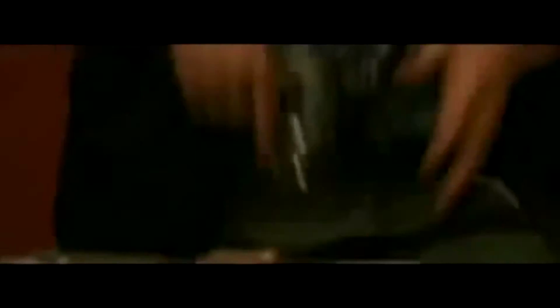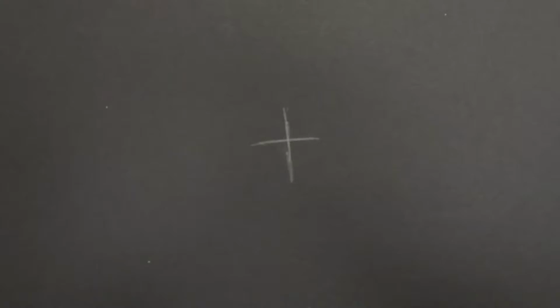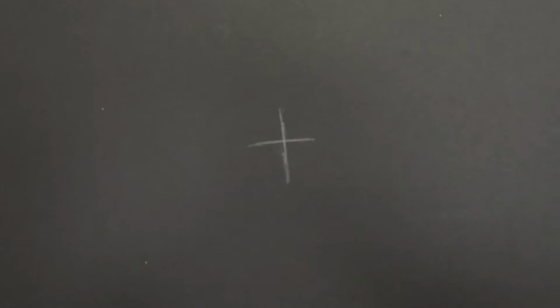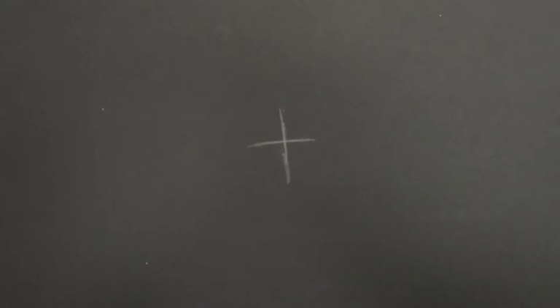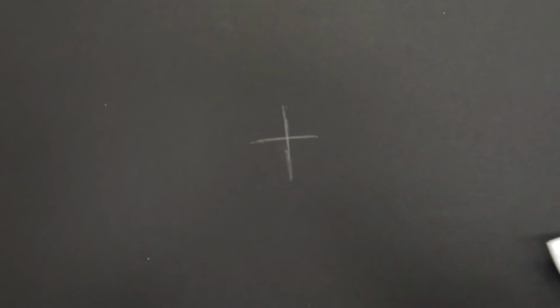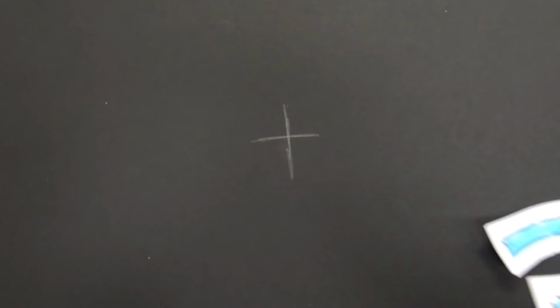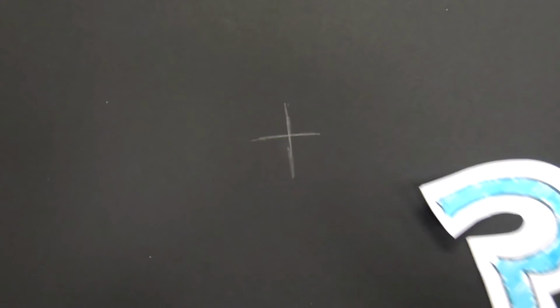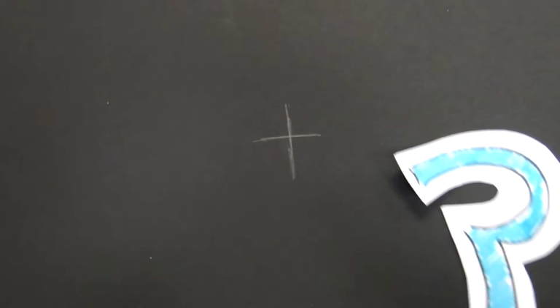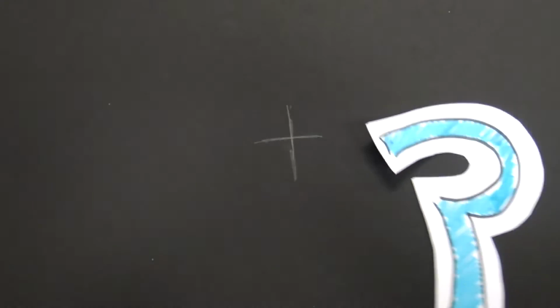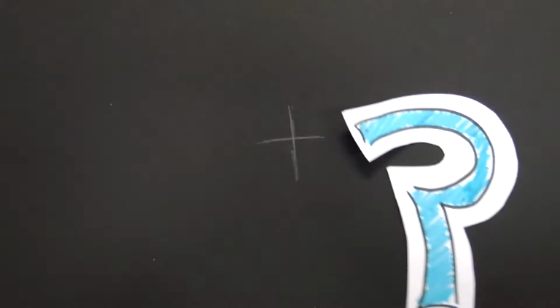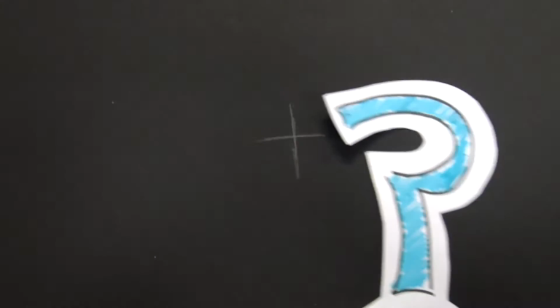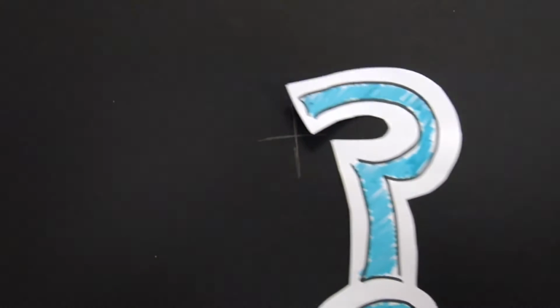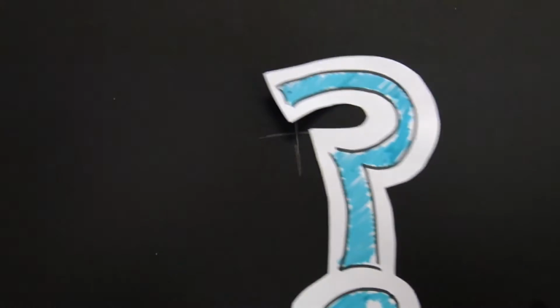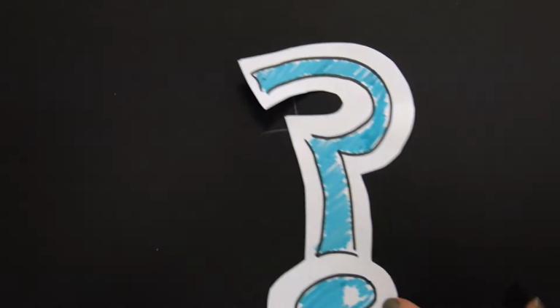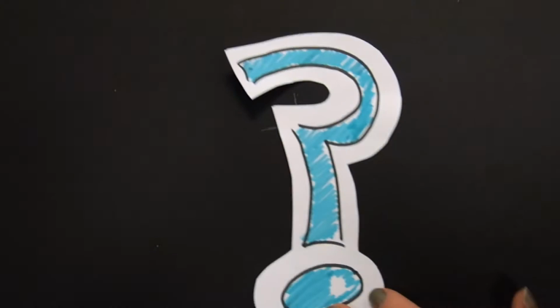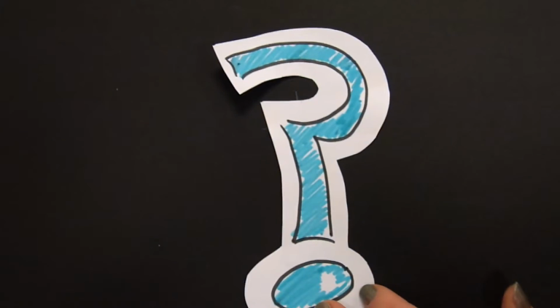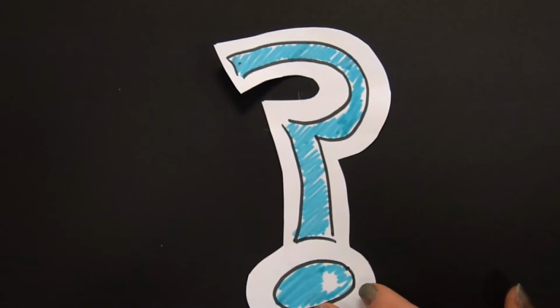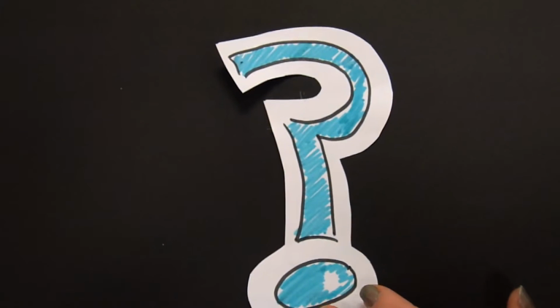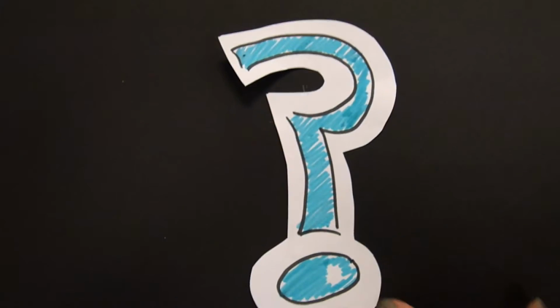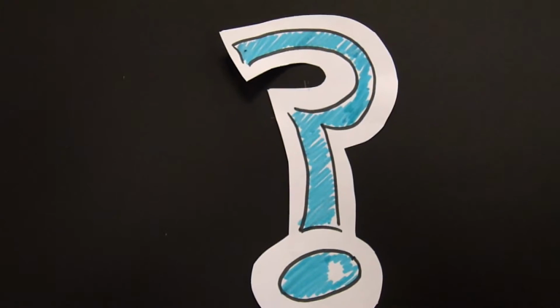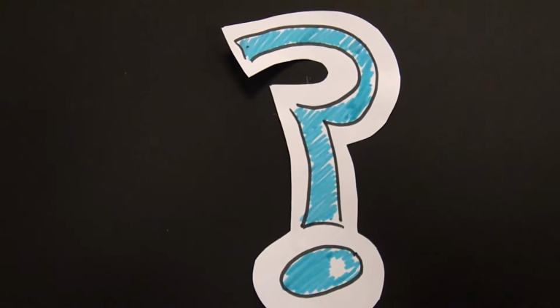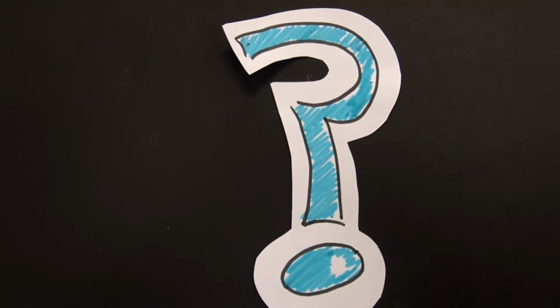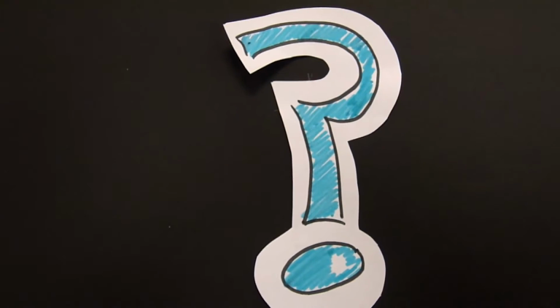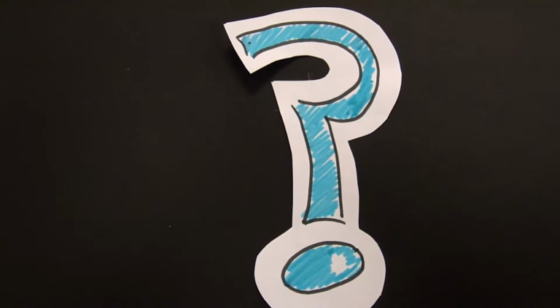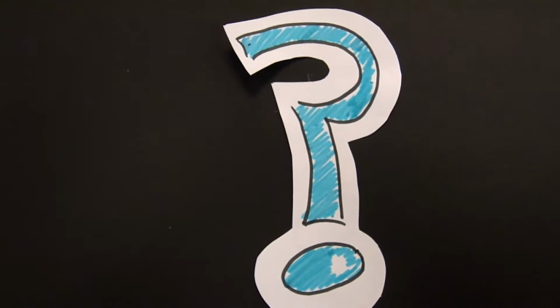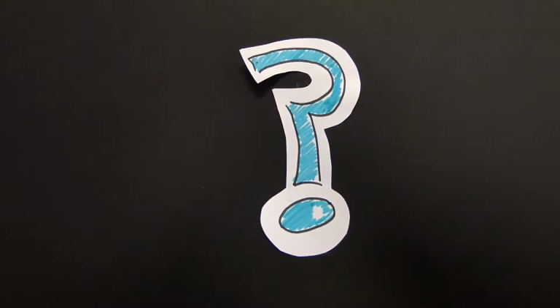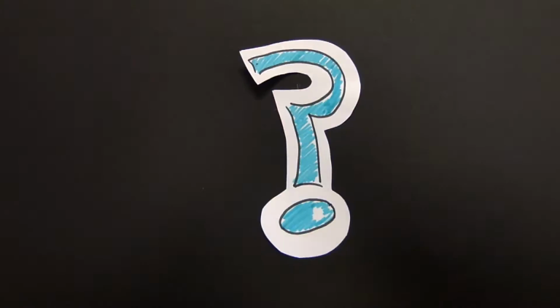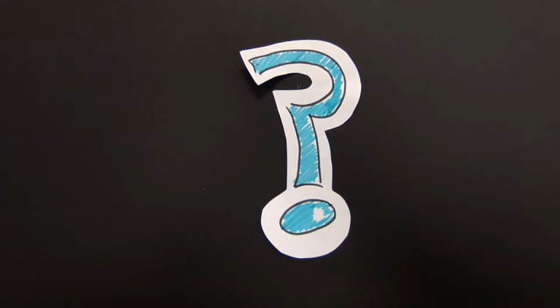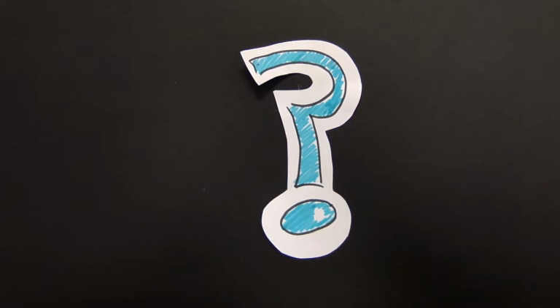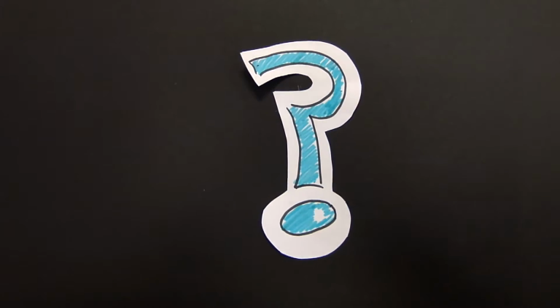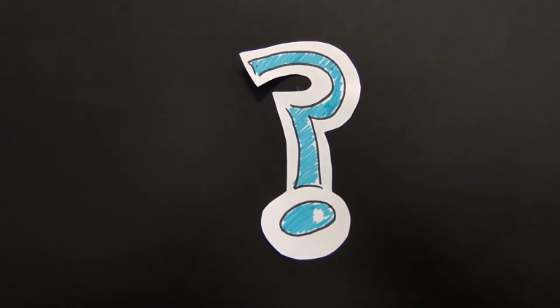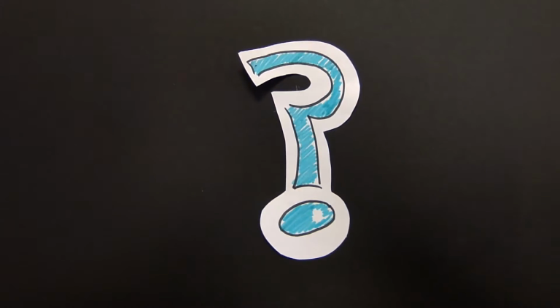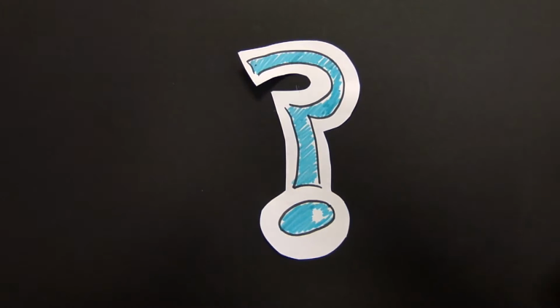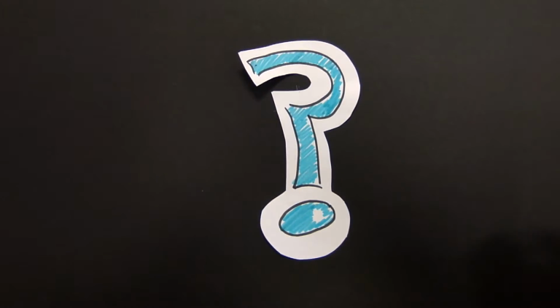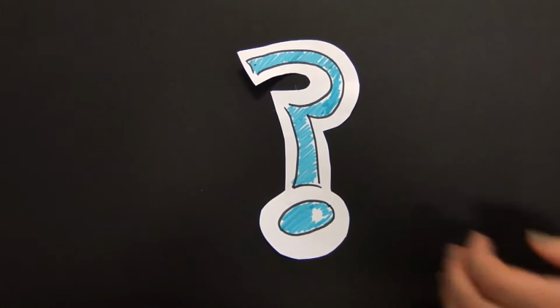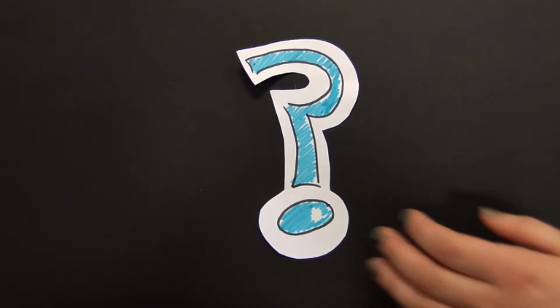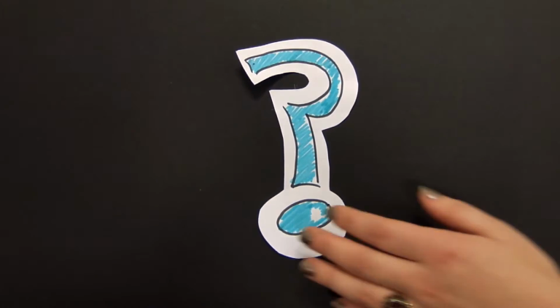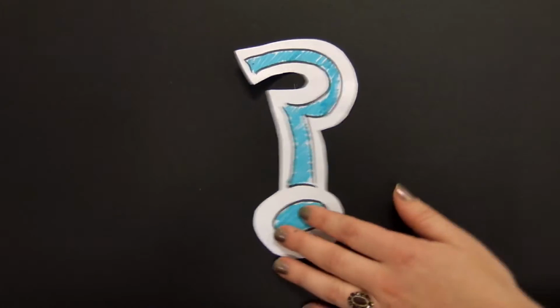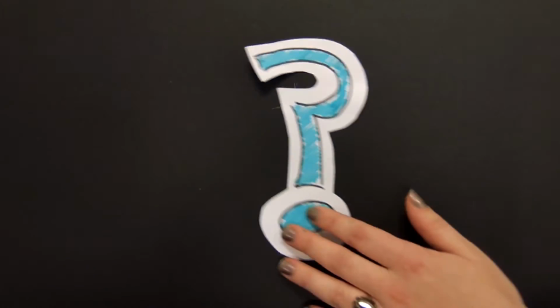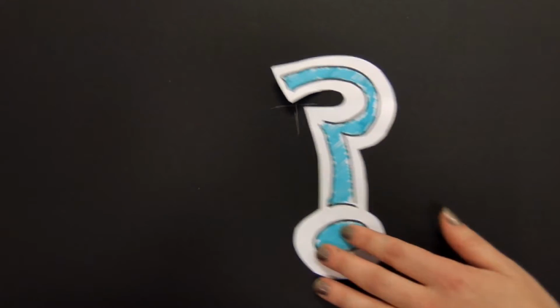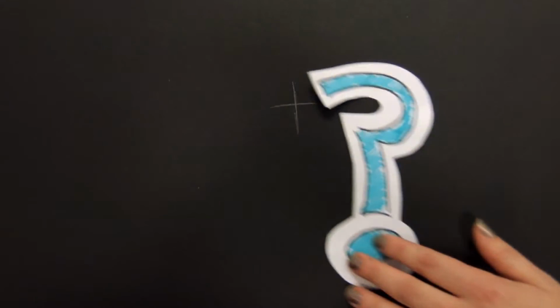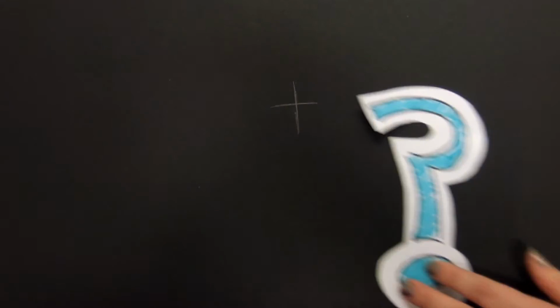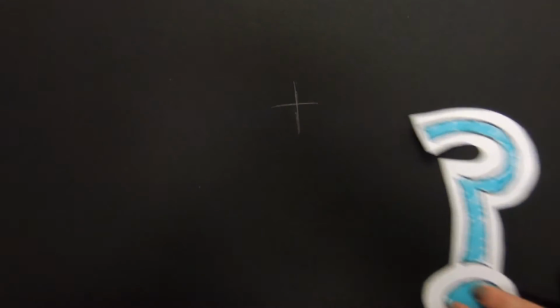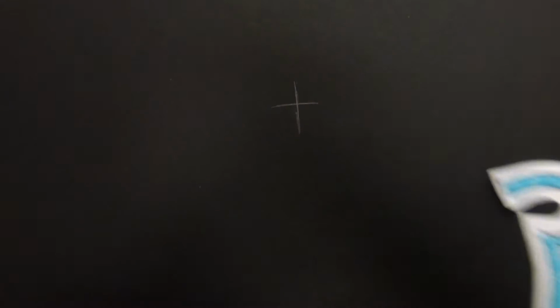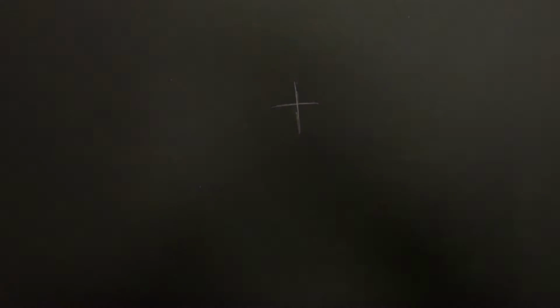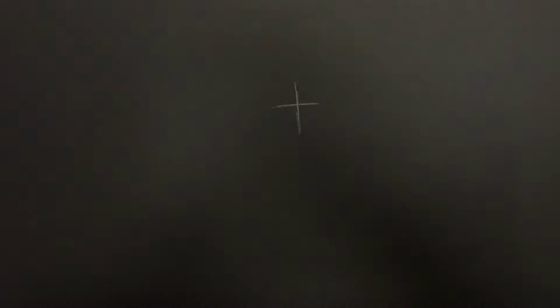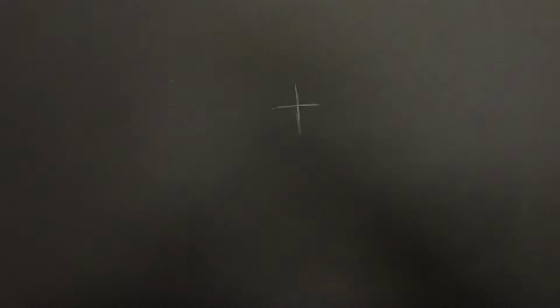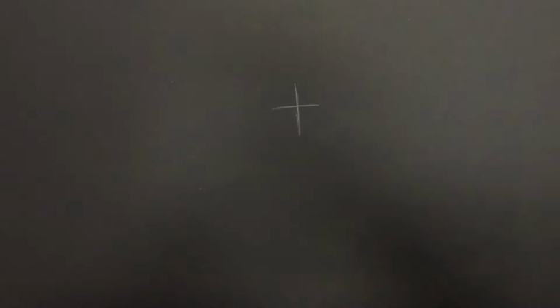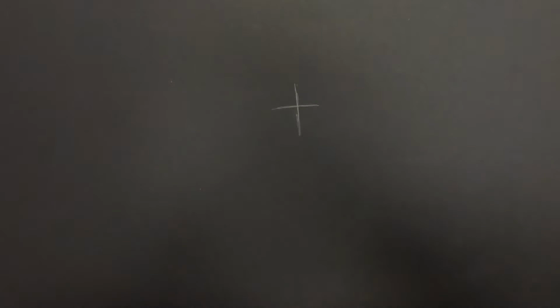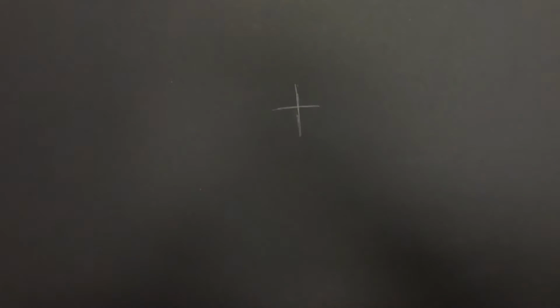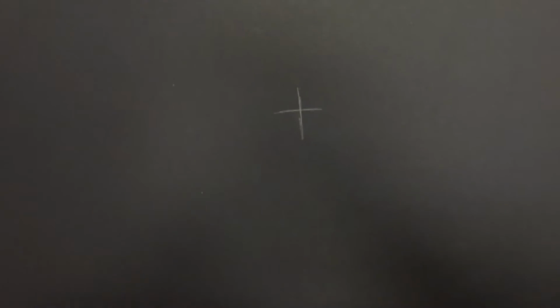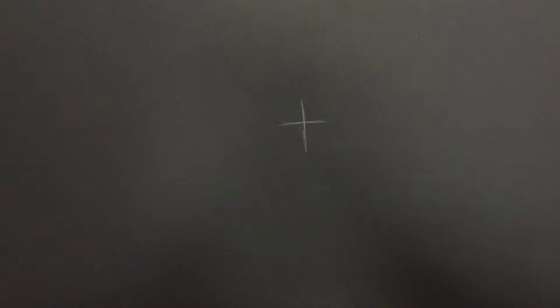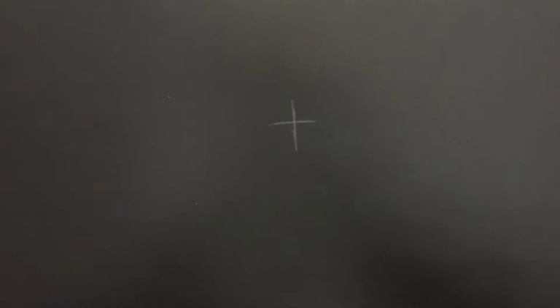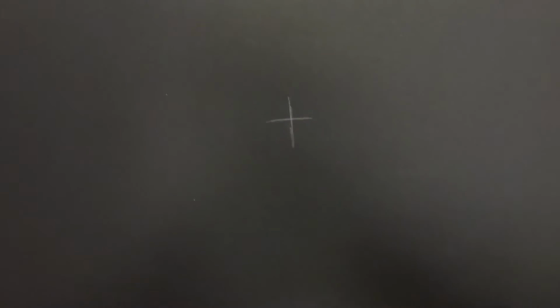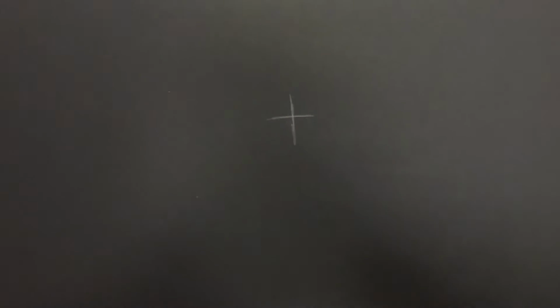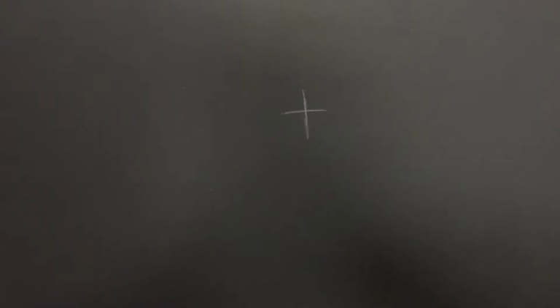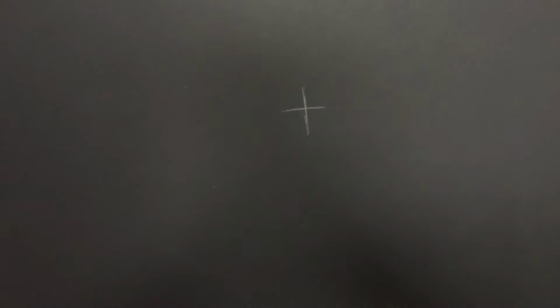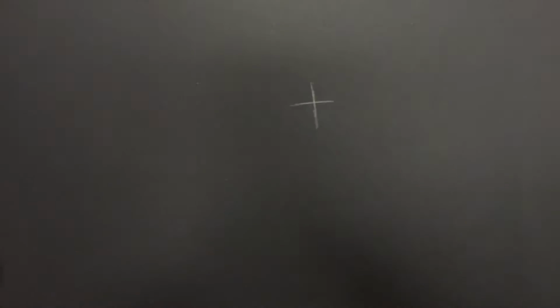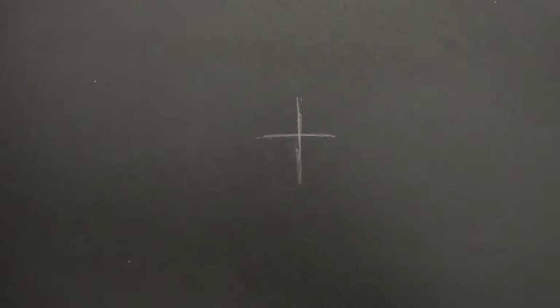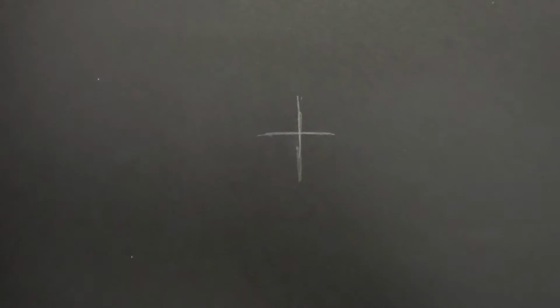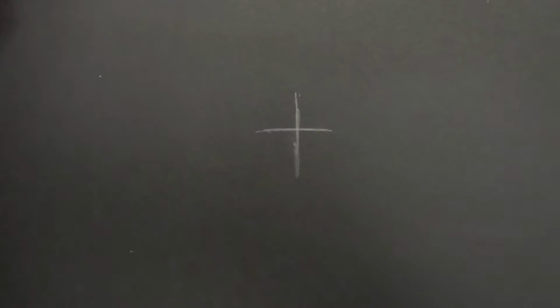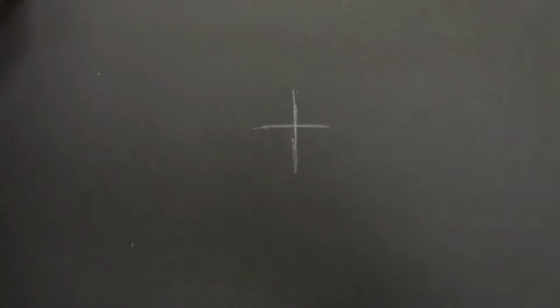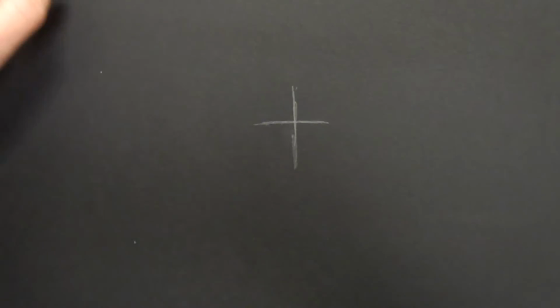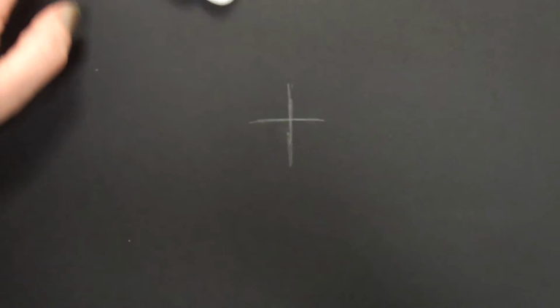Wait, wait, wait, wait, wait. What does this have to do with science in cells? Let me explain.